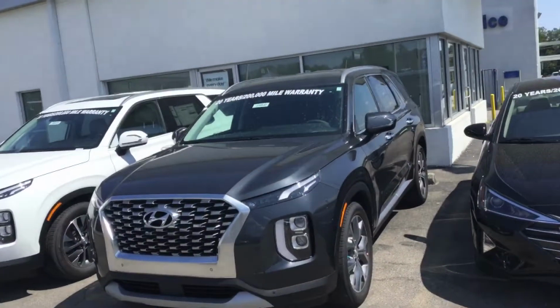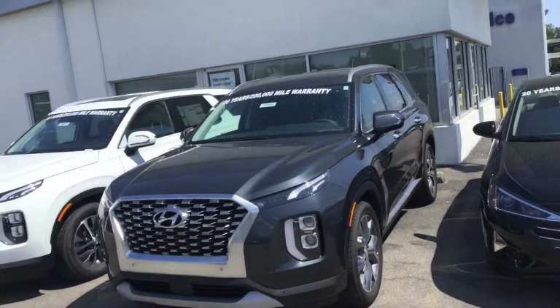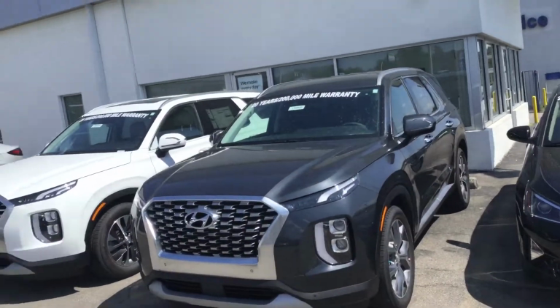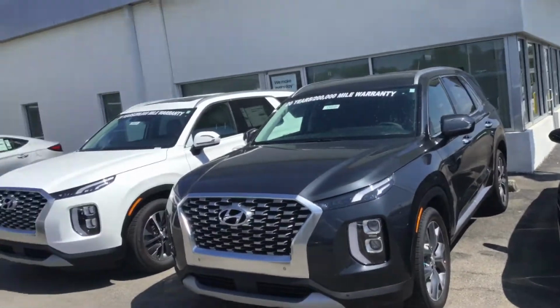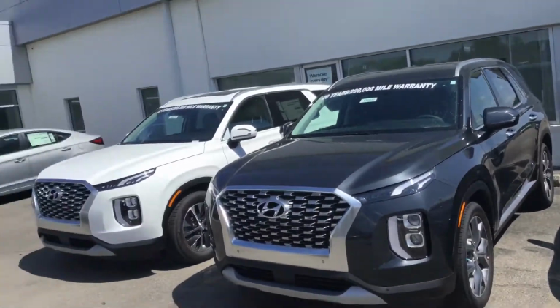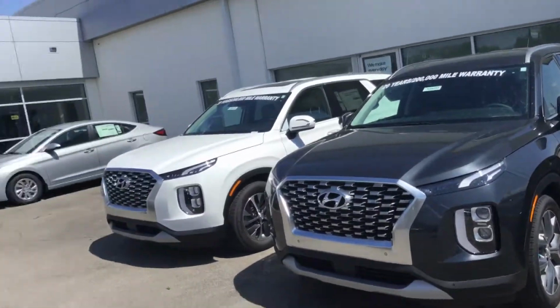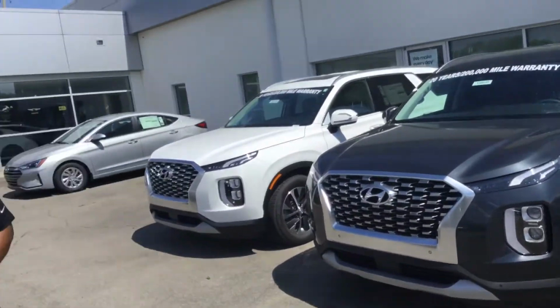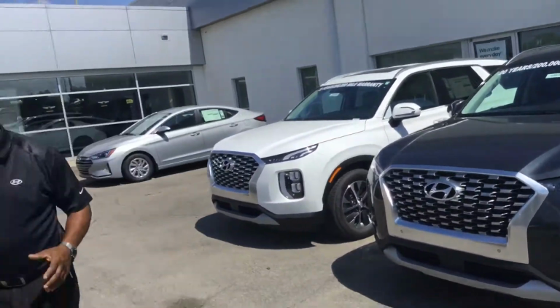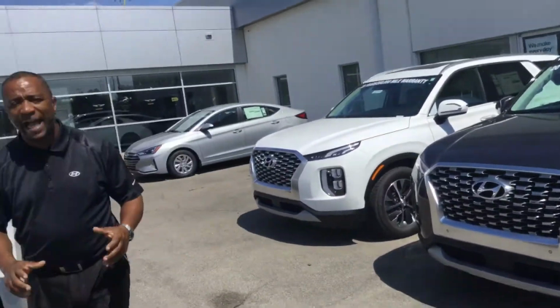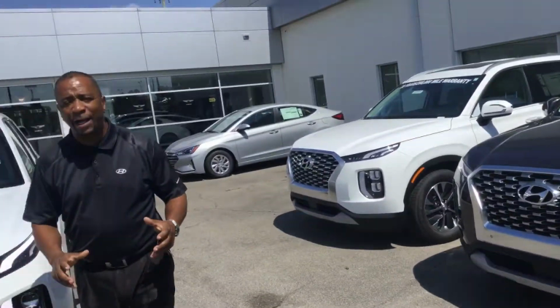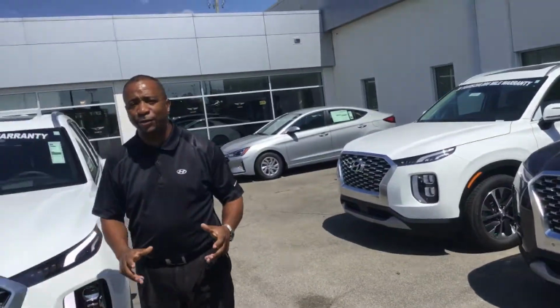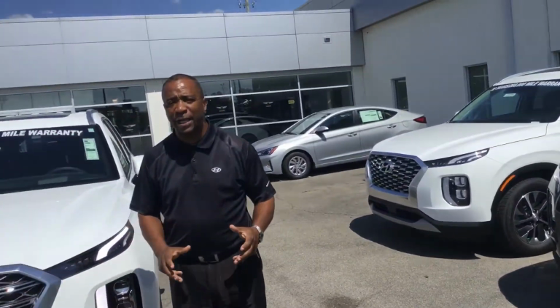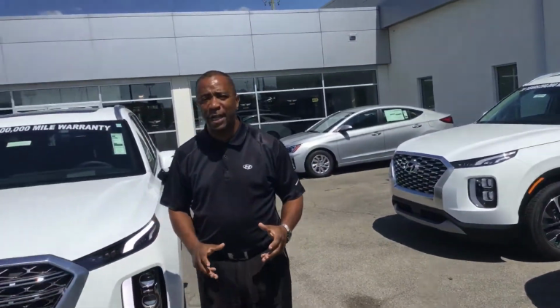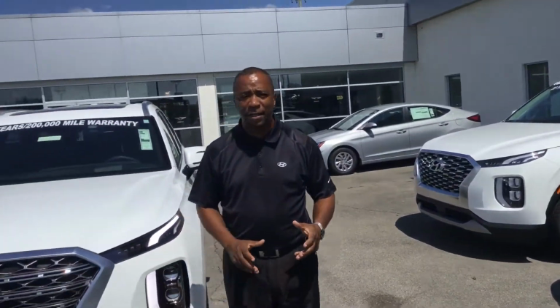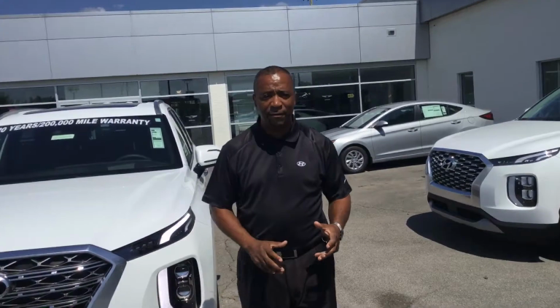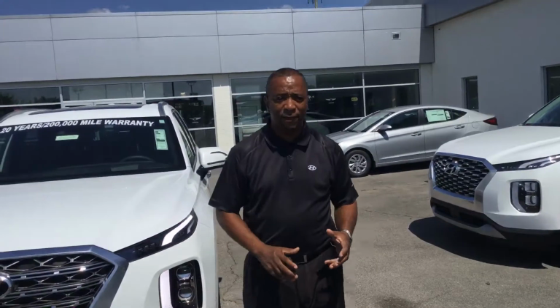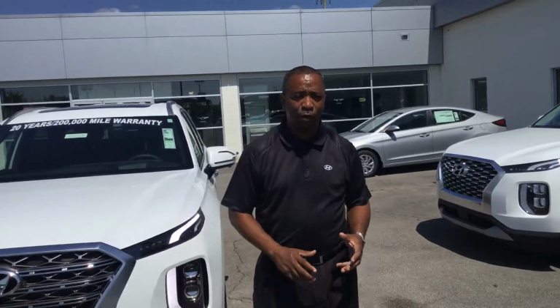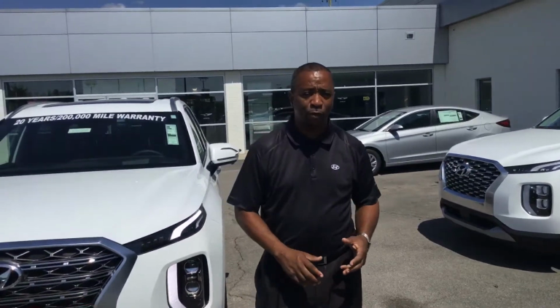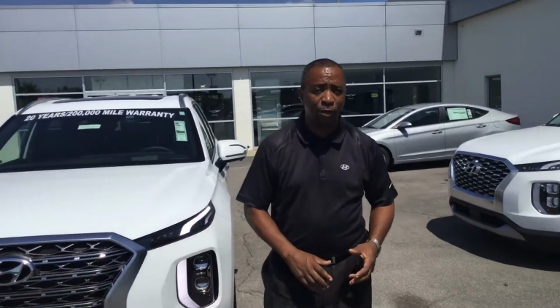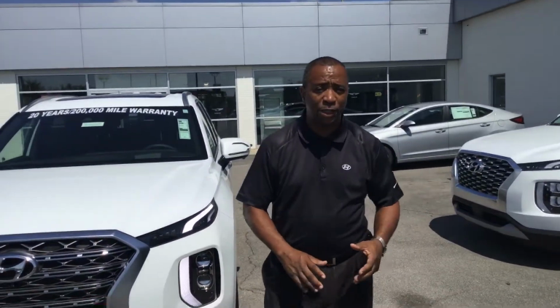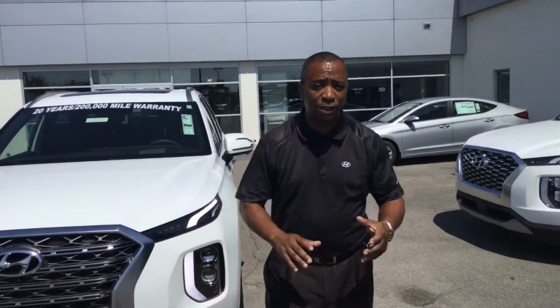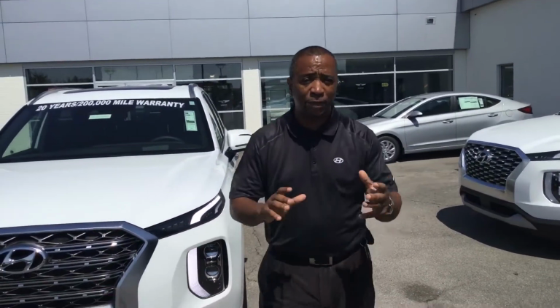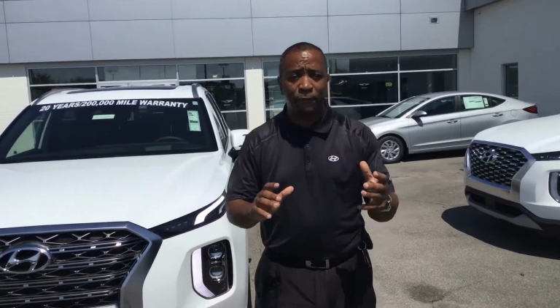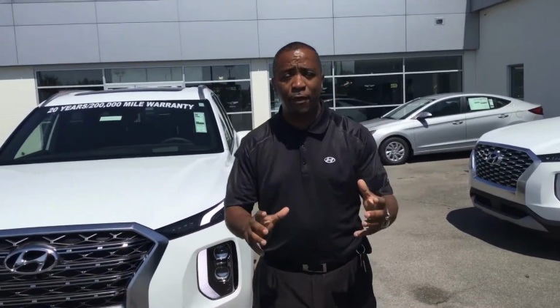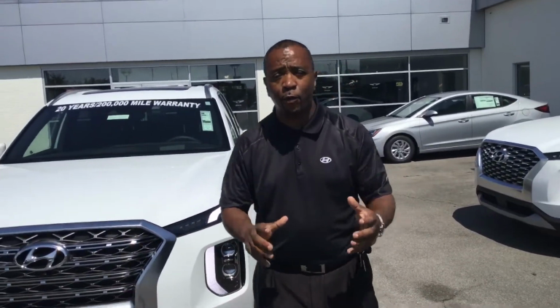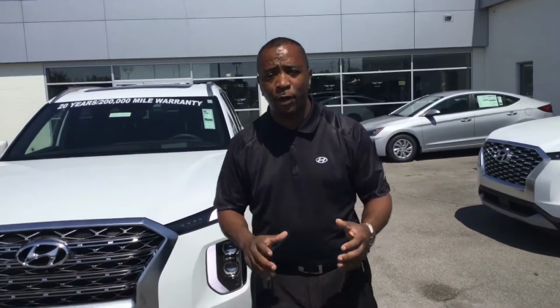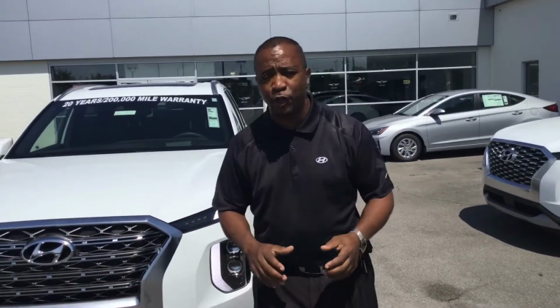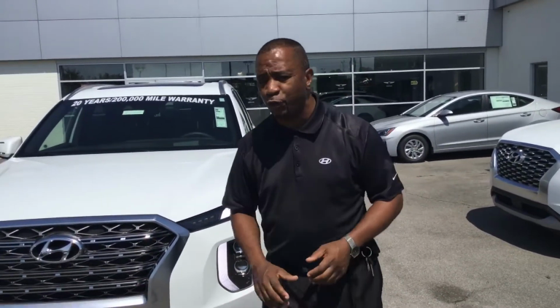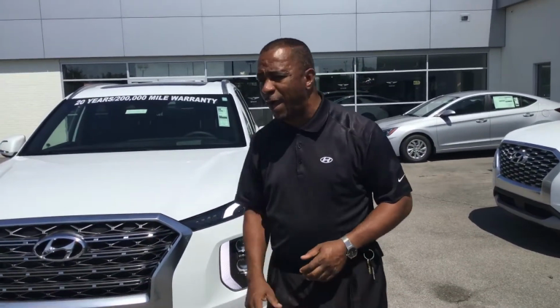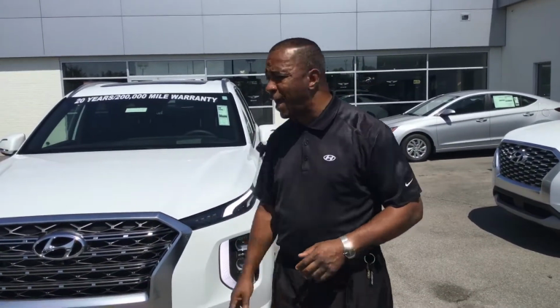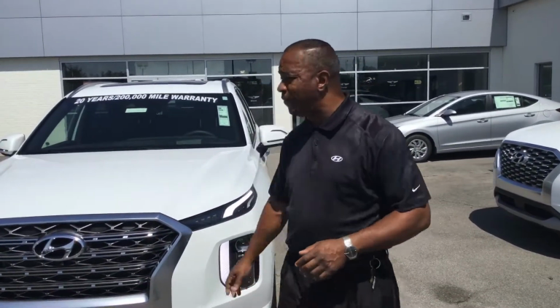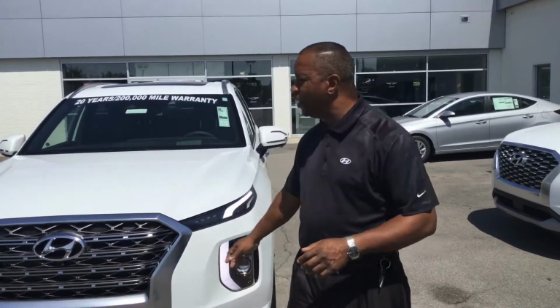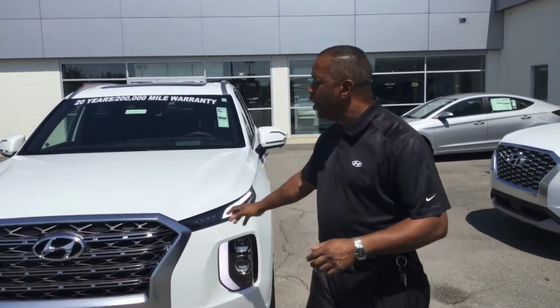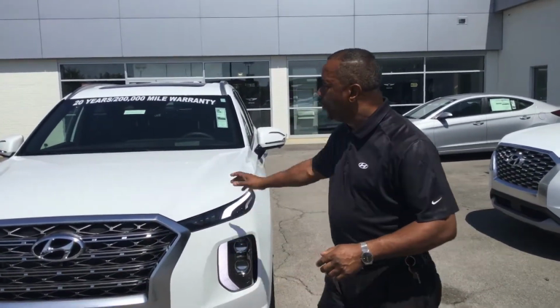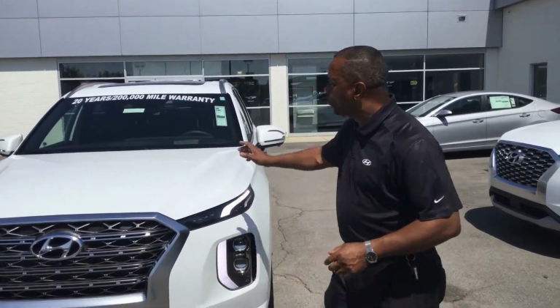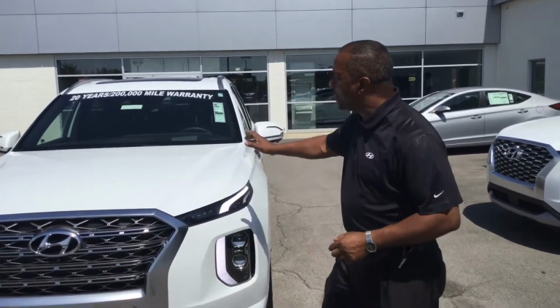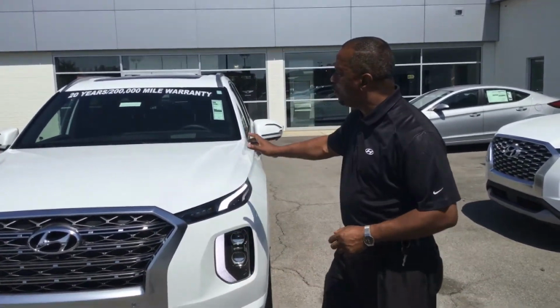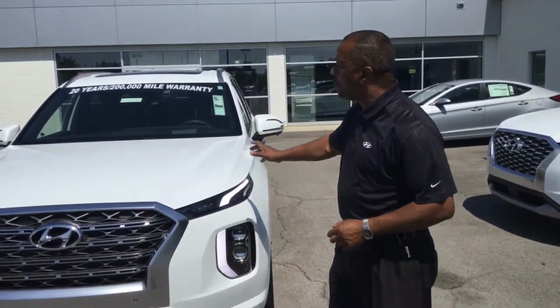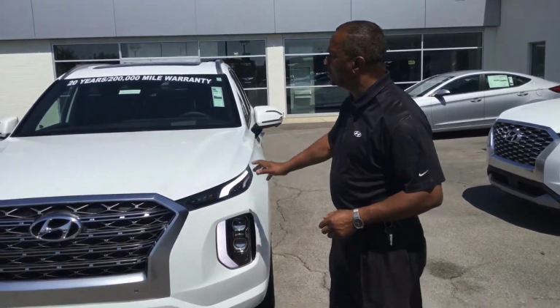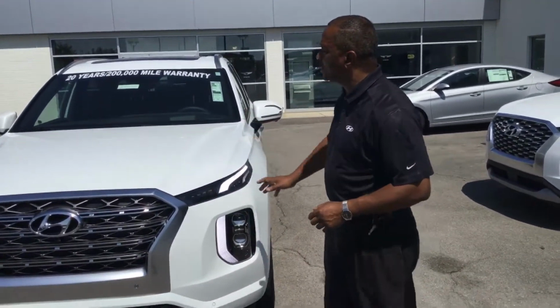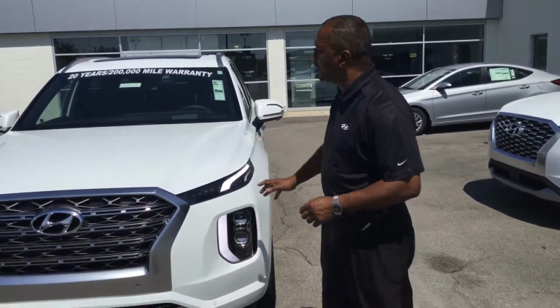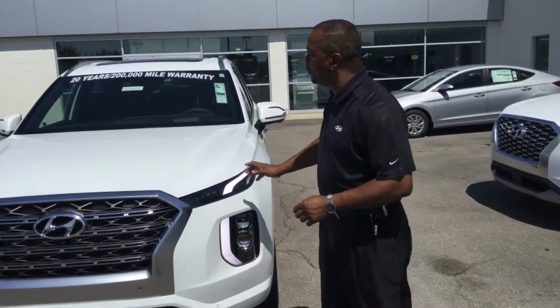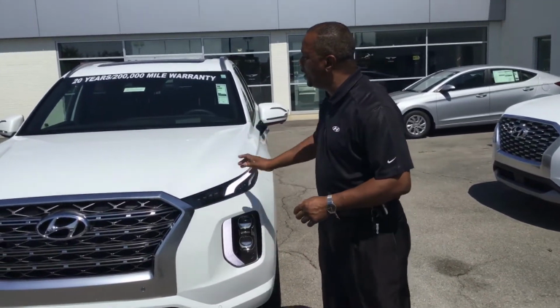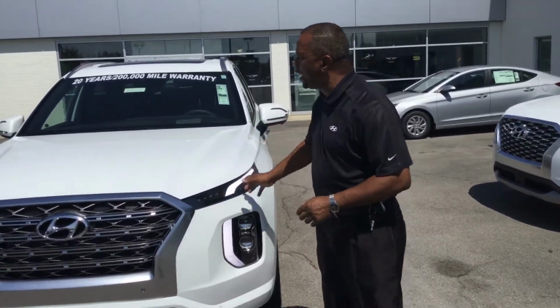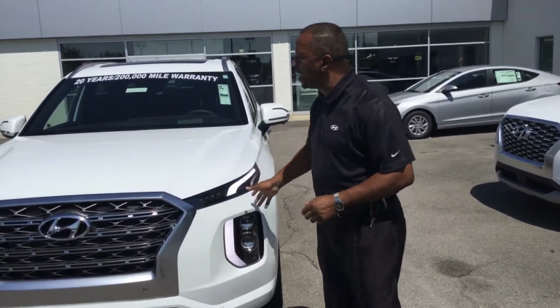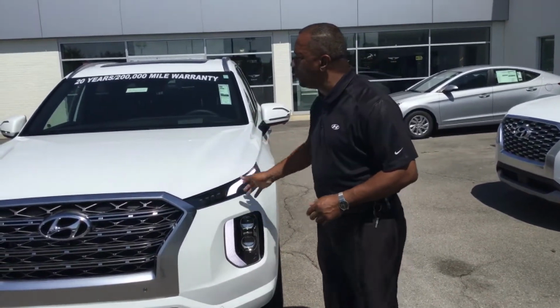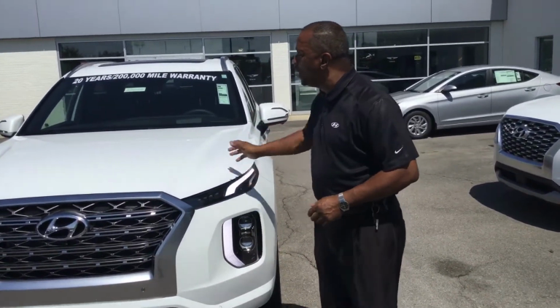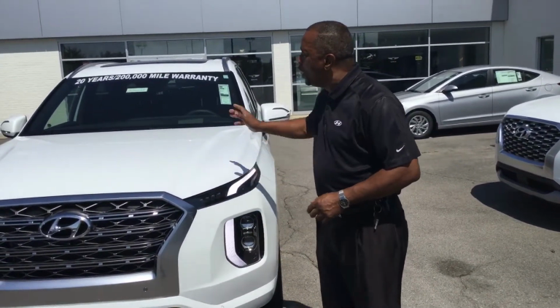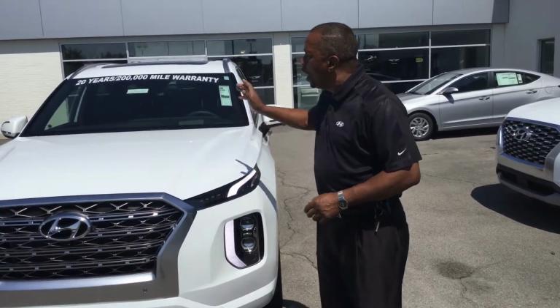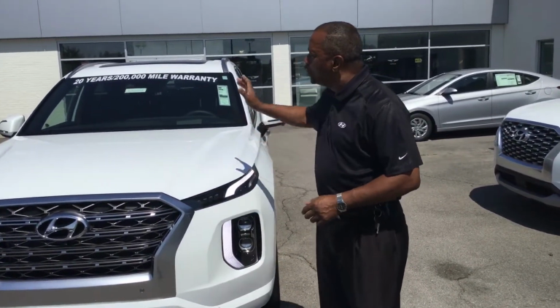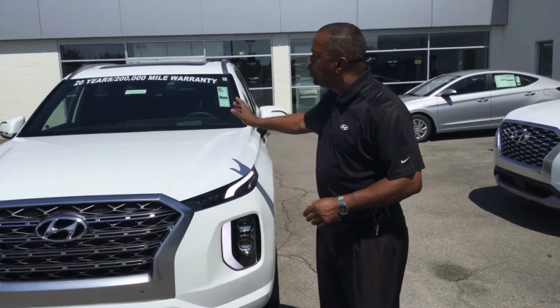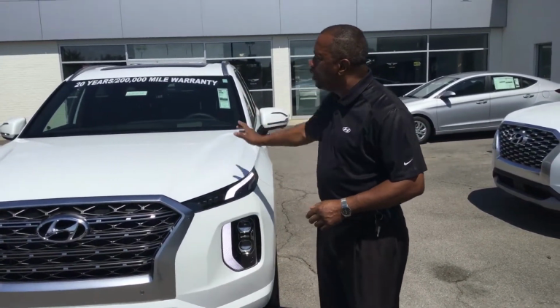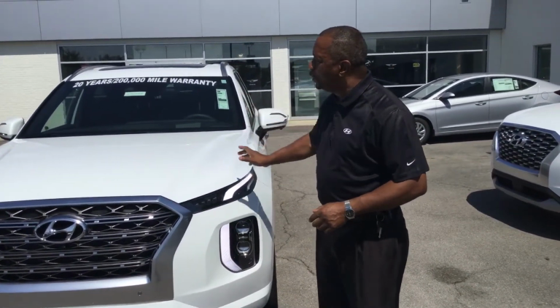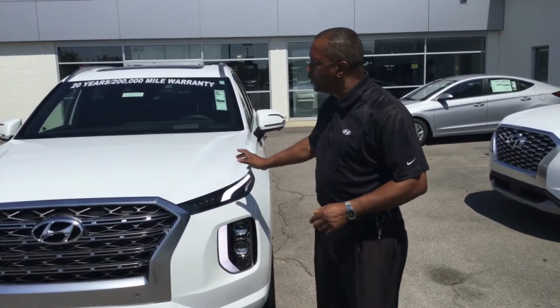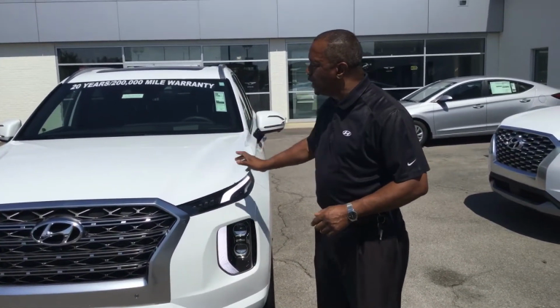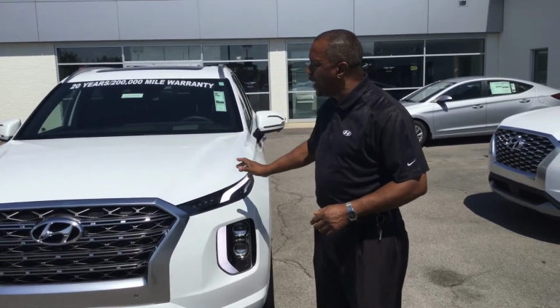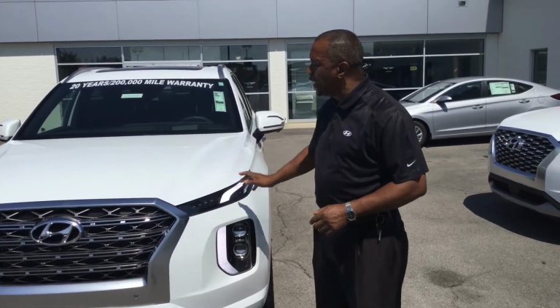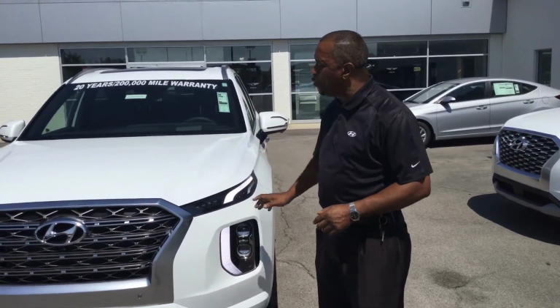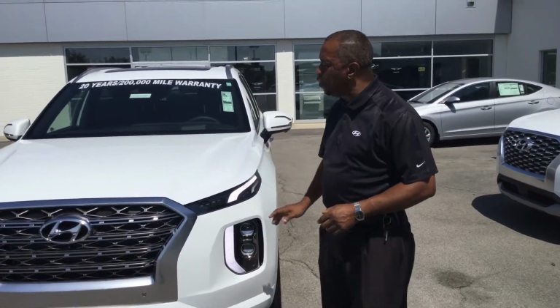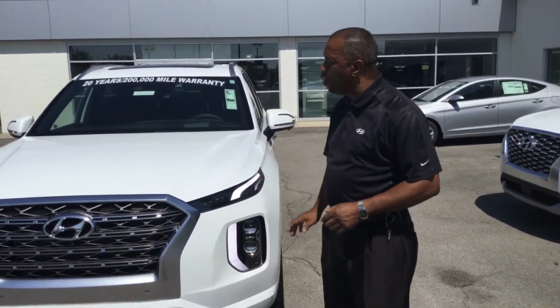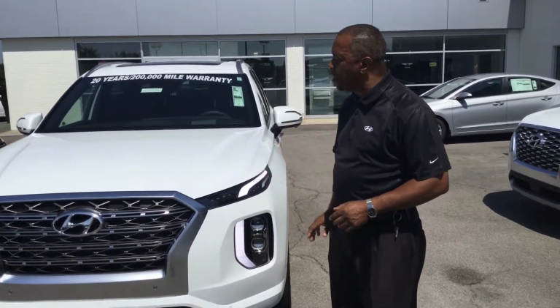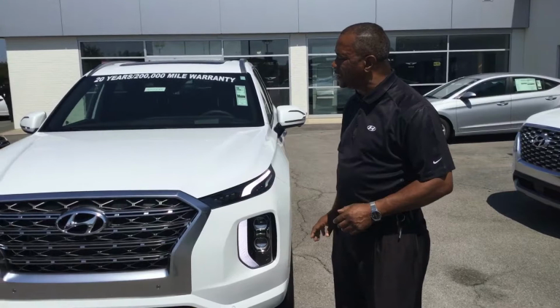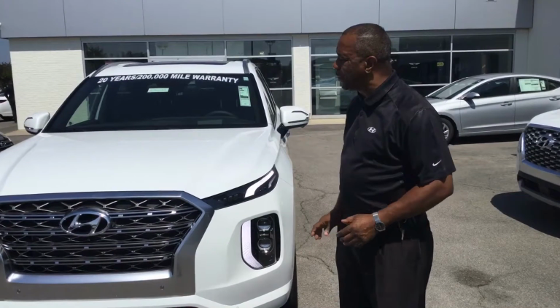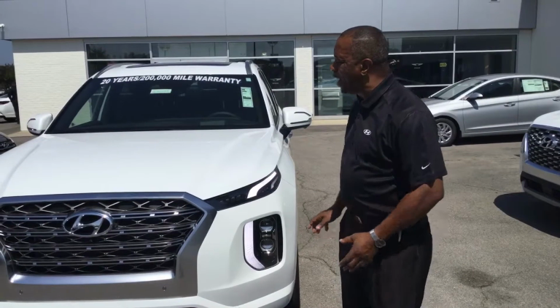The Palisade is an outstanding vehicle. This is a front-wheel drive, 3.6 V8 with 291 horsepower.